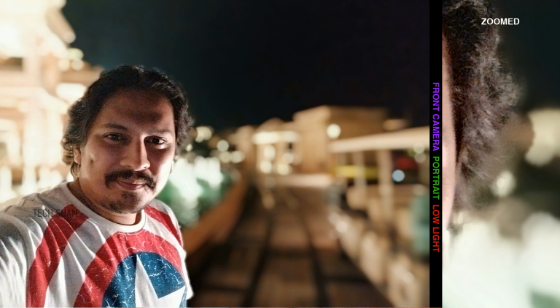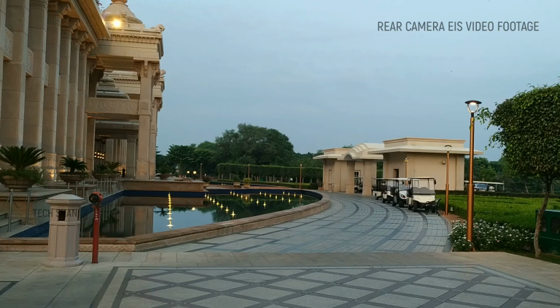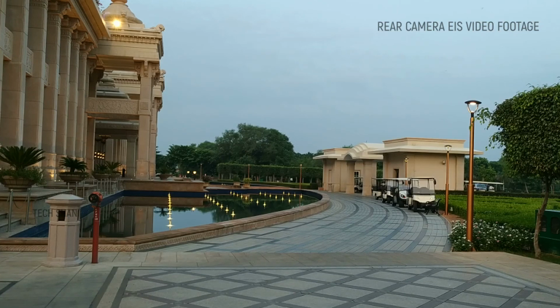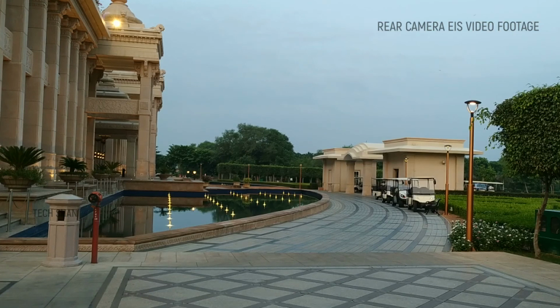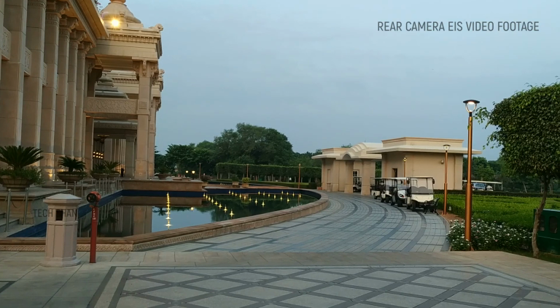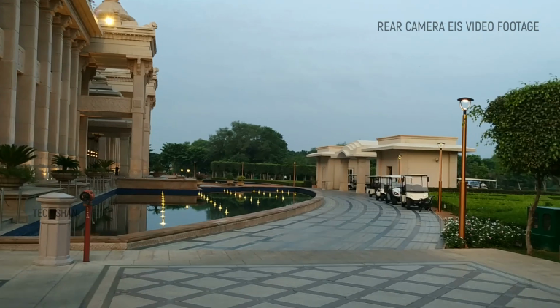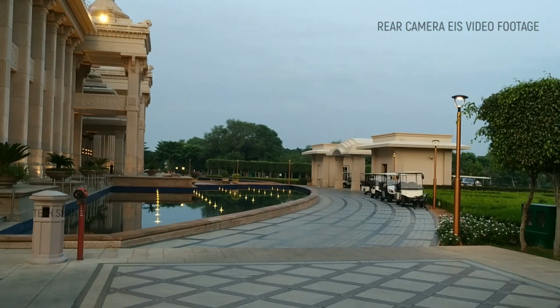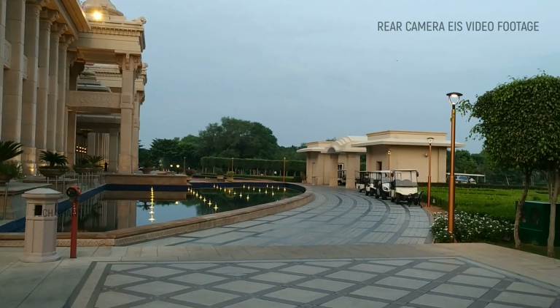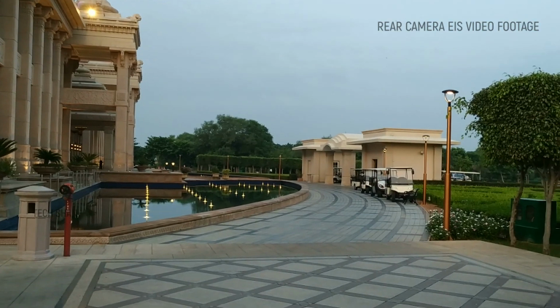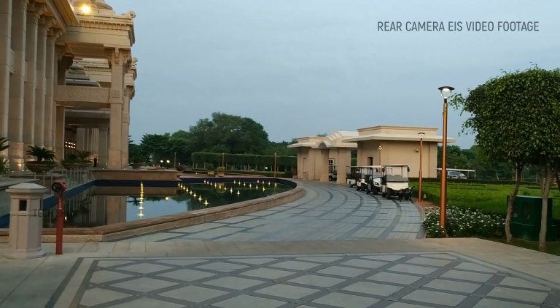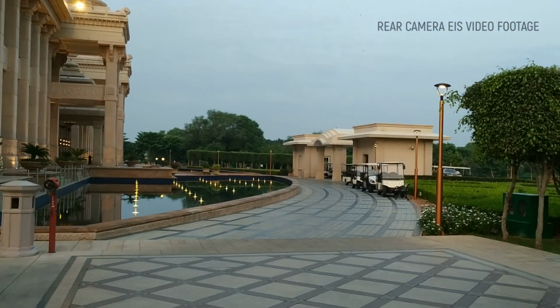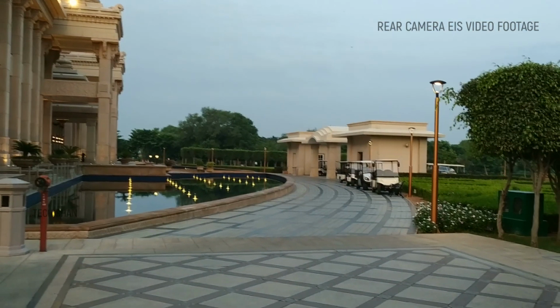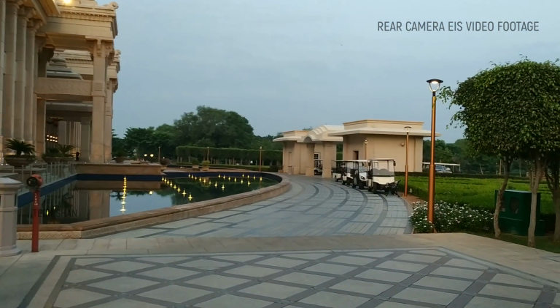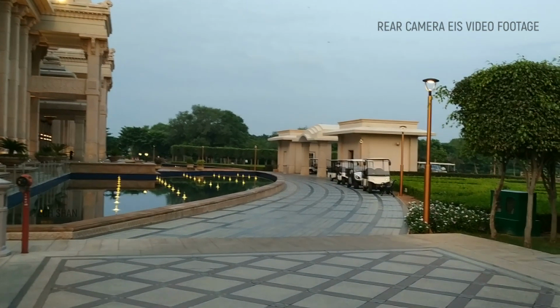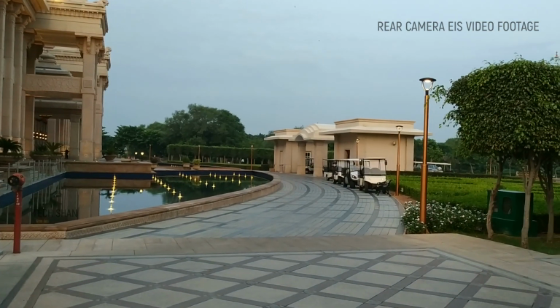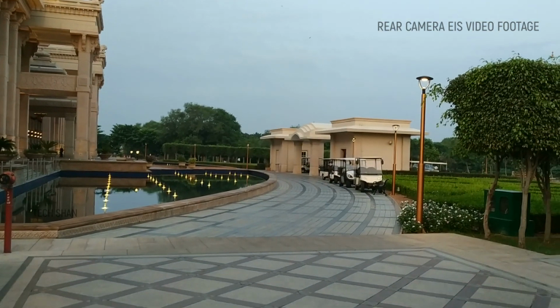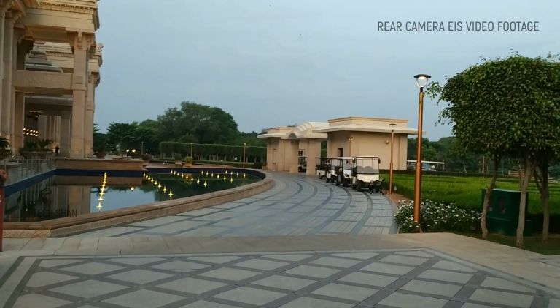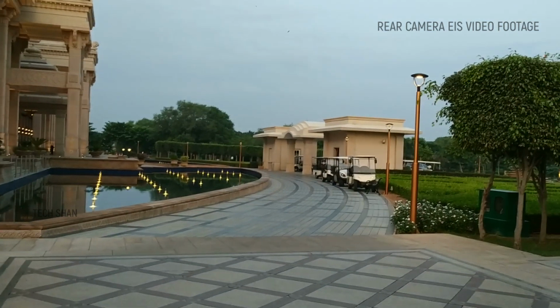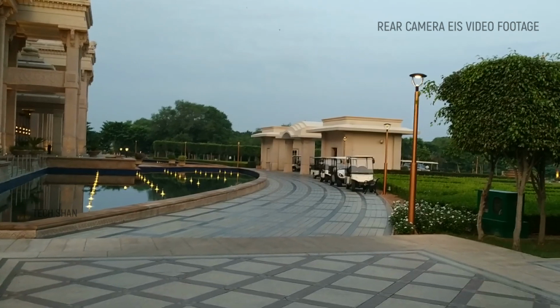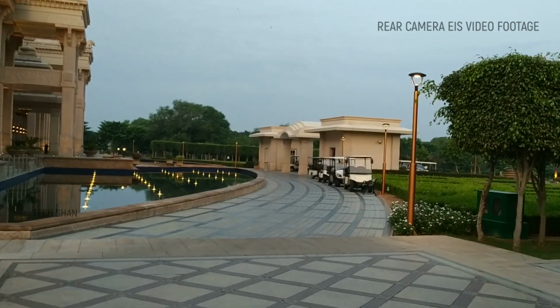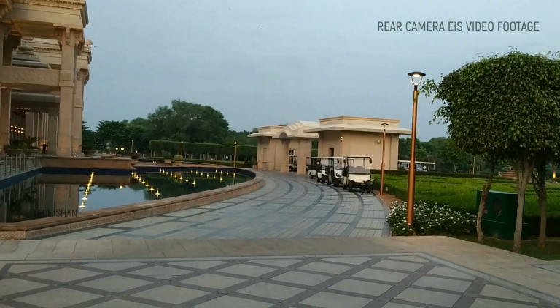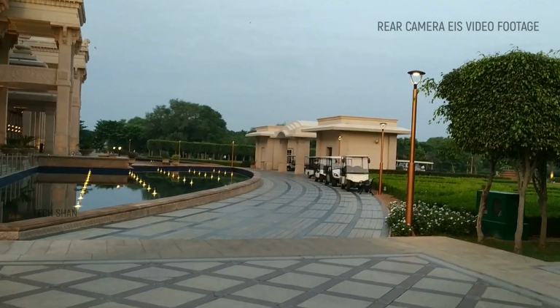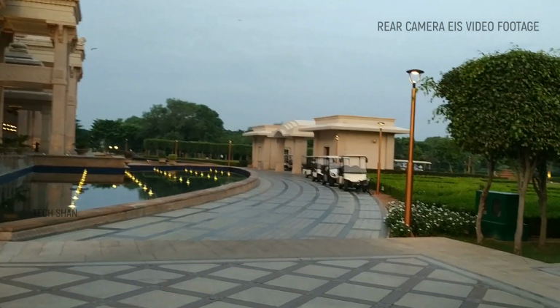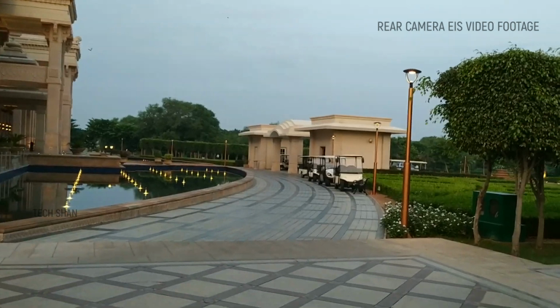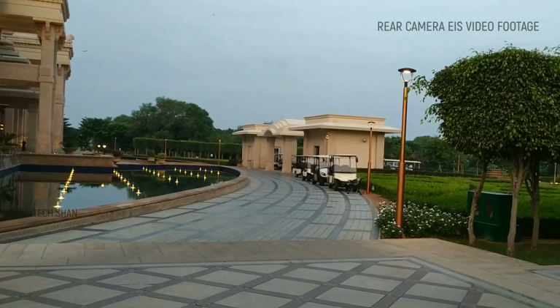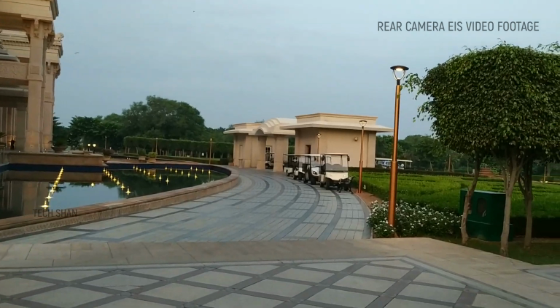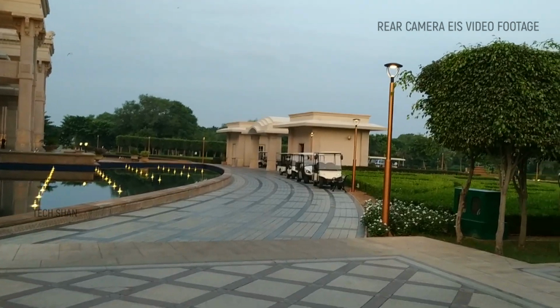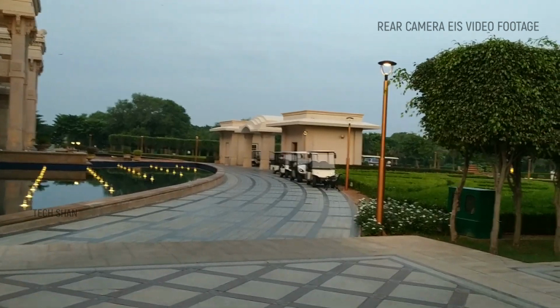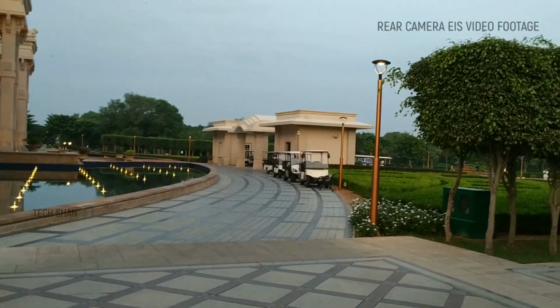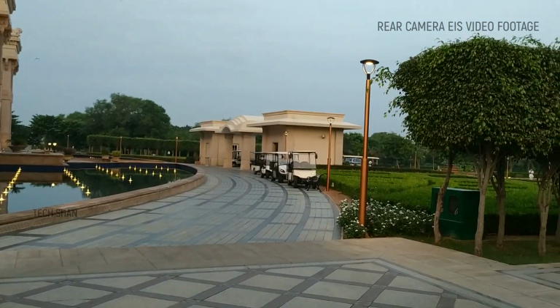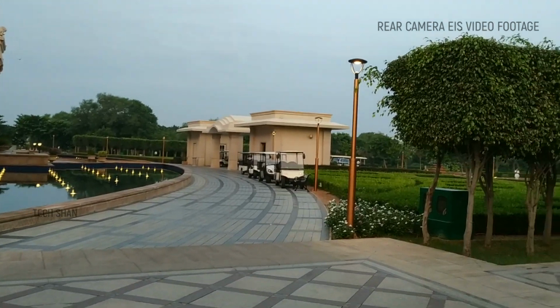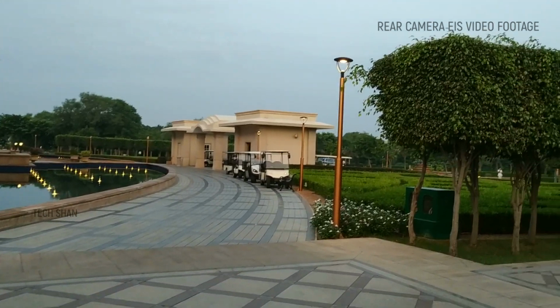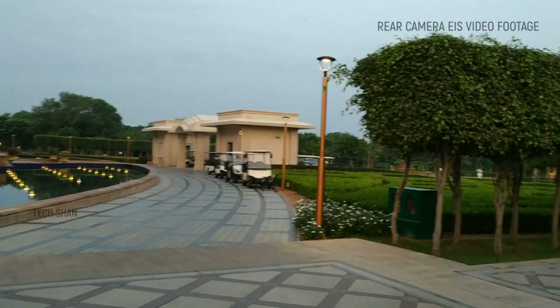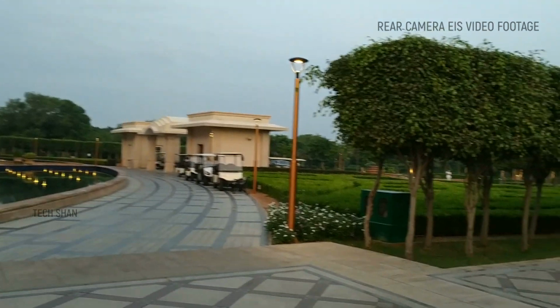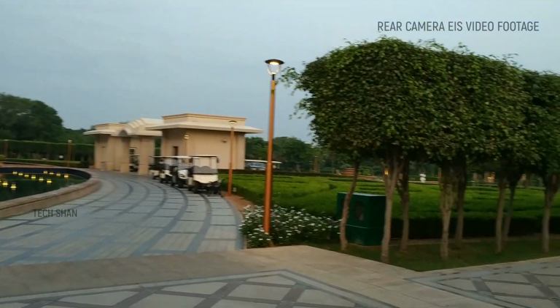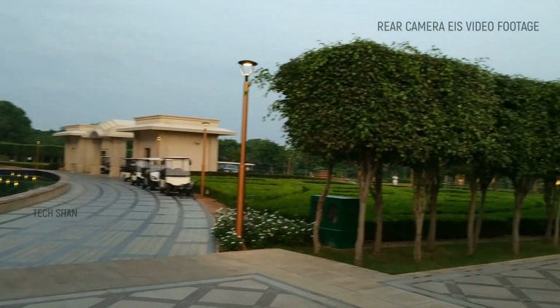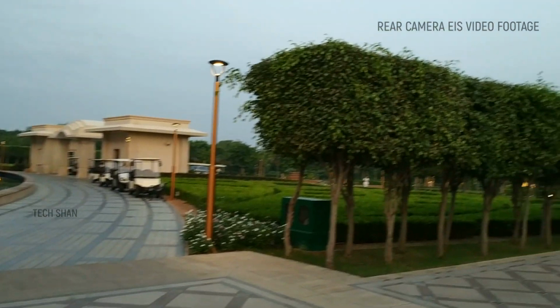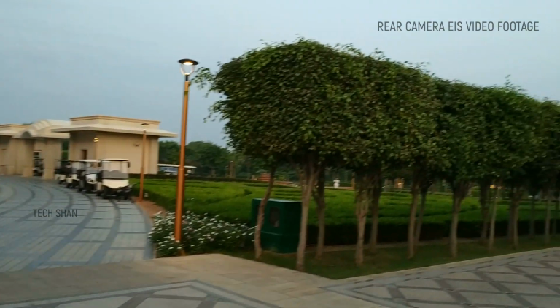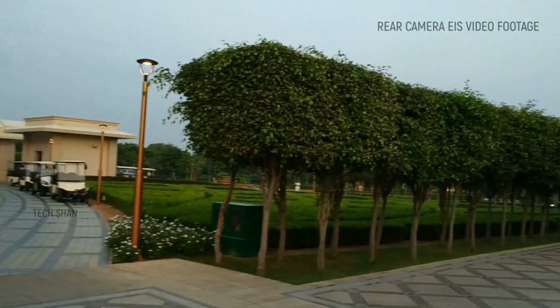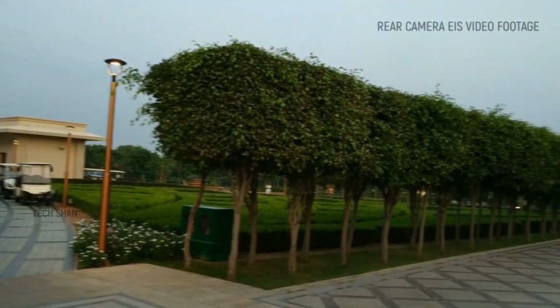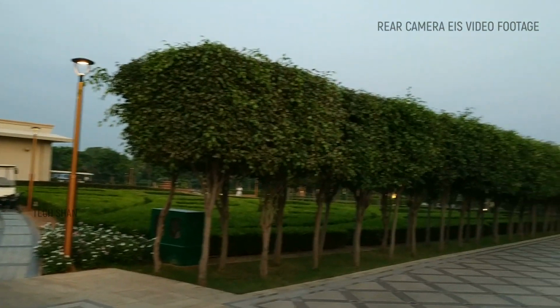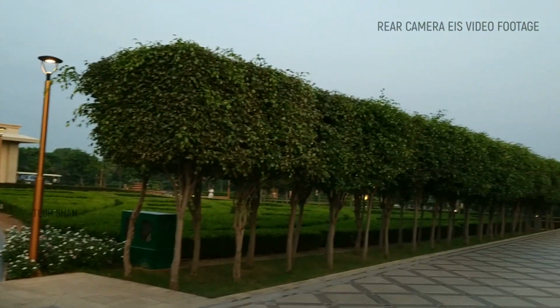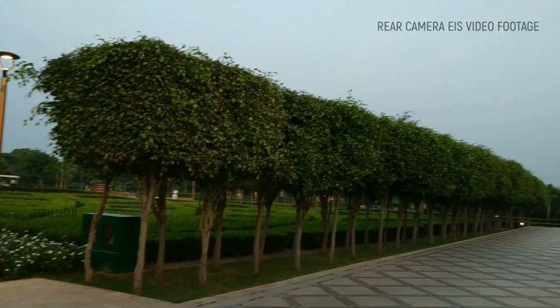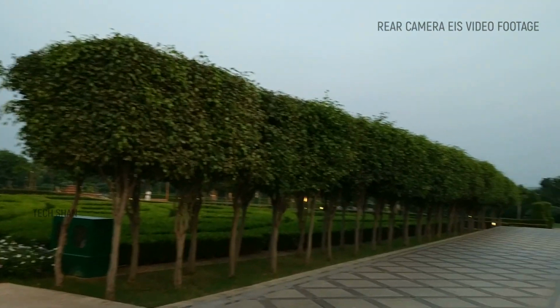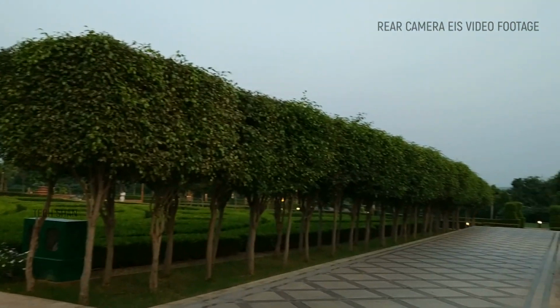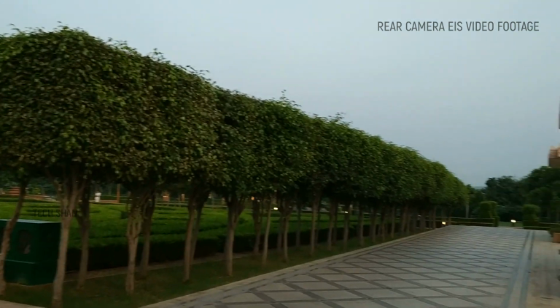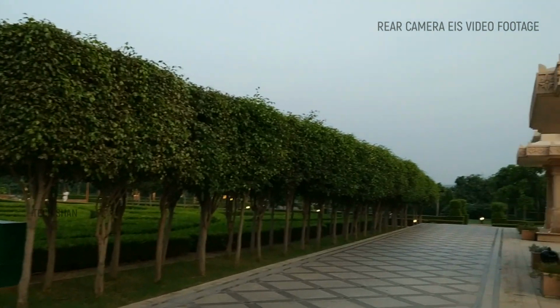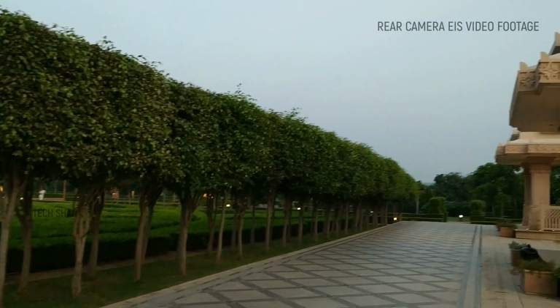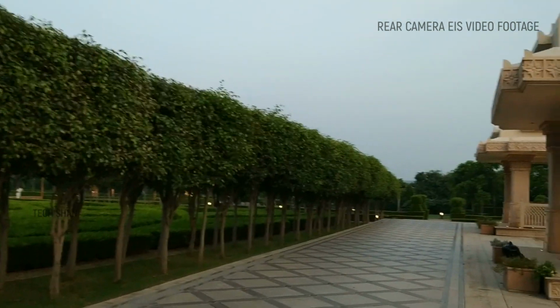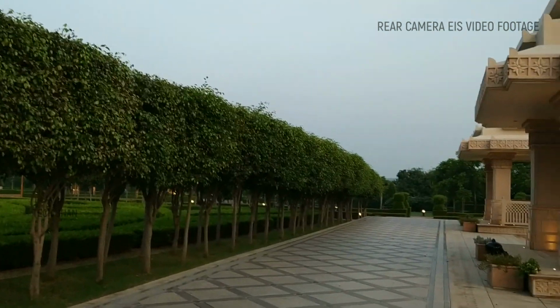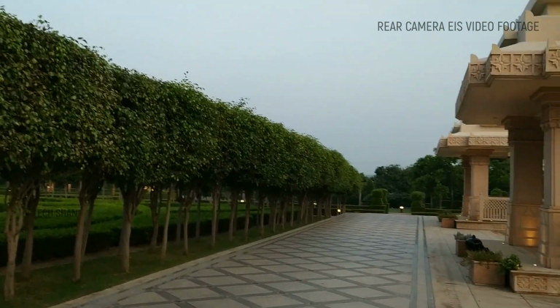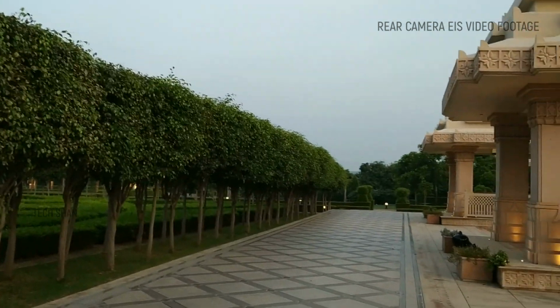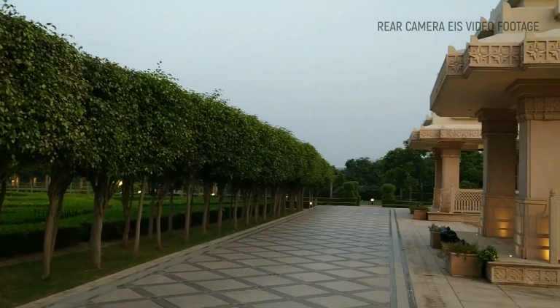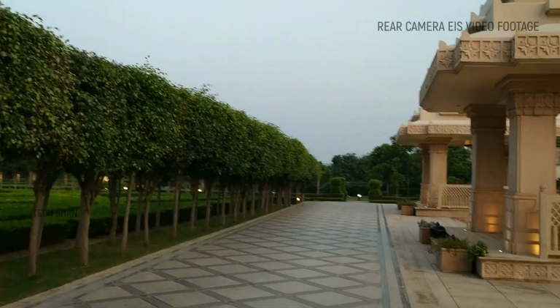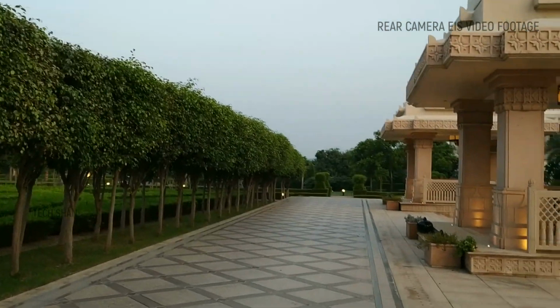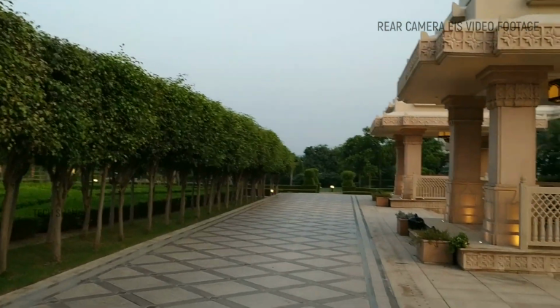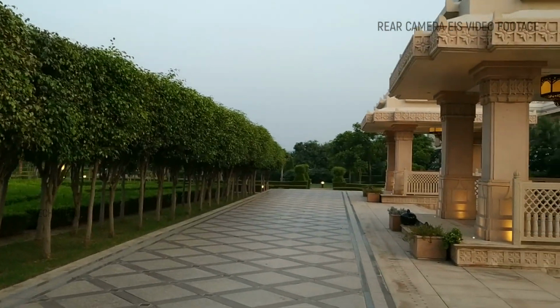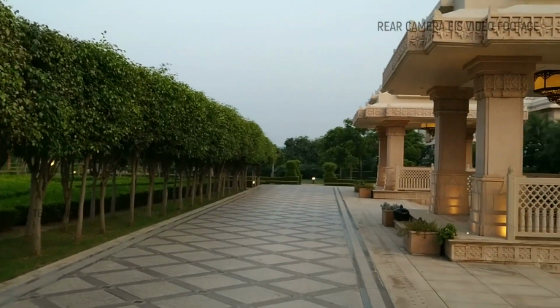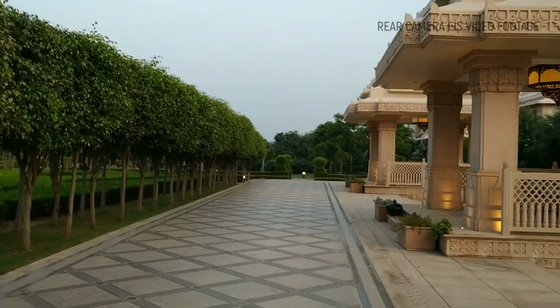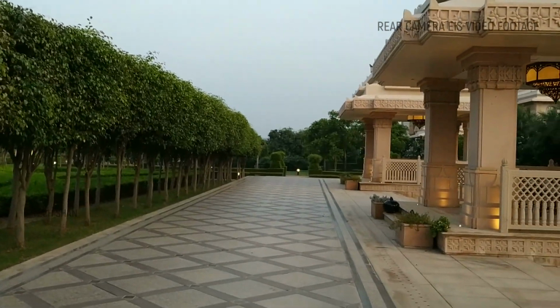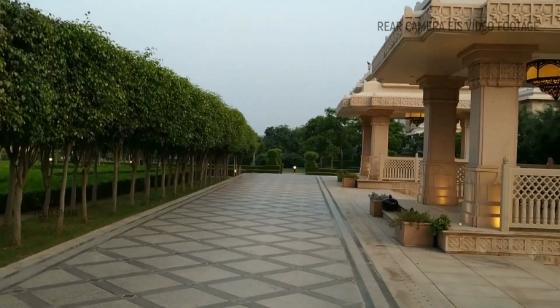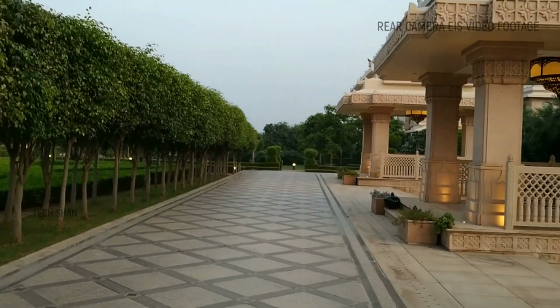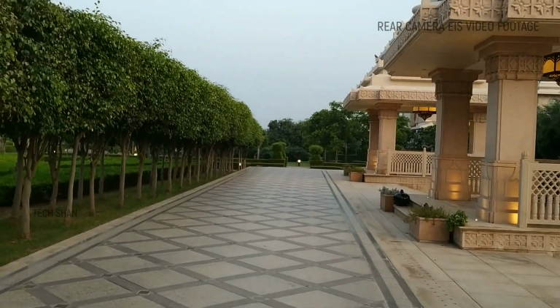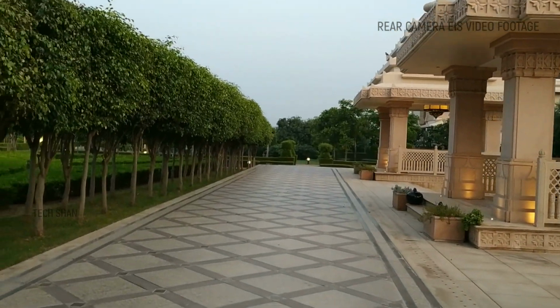Coming to video recording, since this has EIS, you get very good stable footage. The rear camera can go up to a maximum of 4K 30fps.